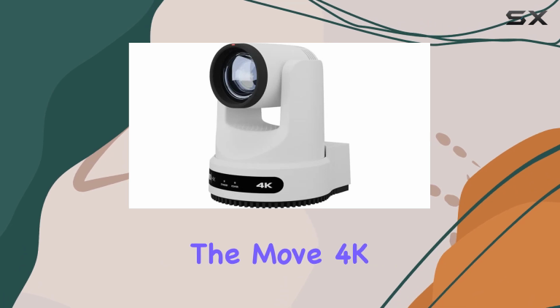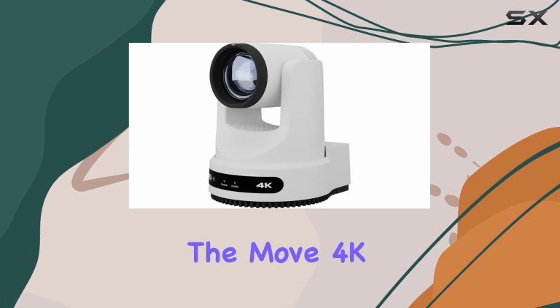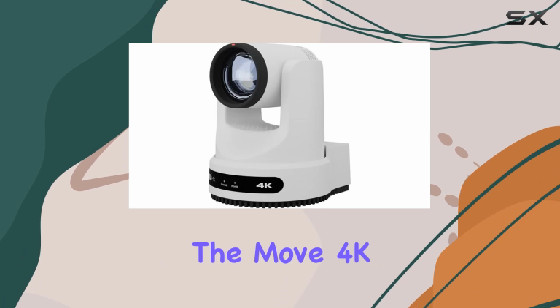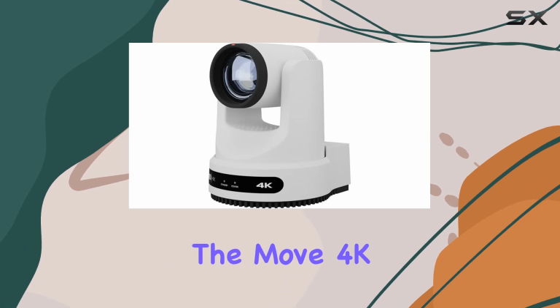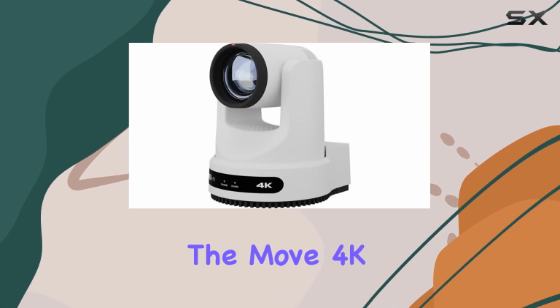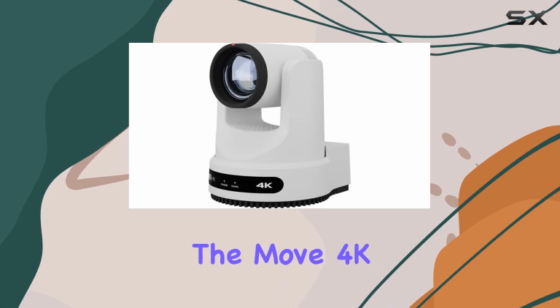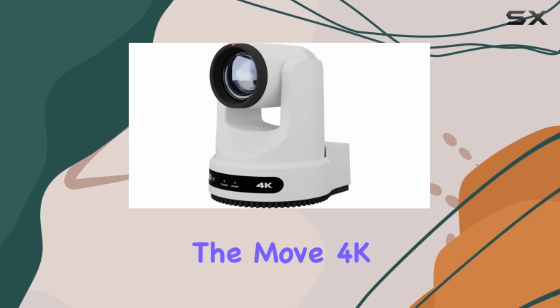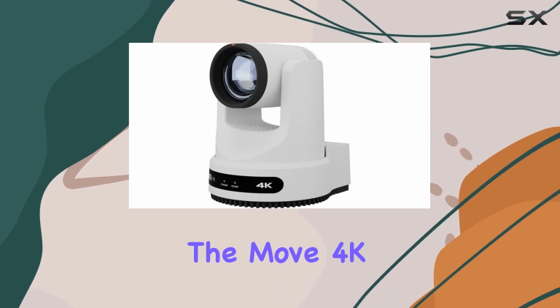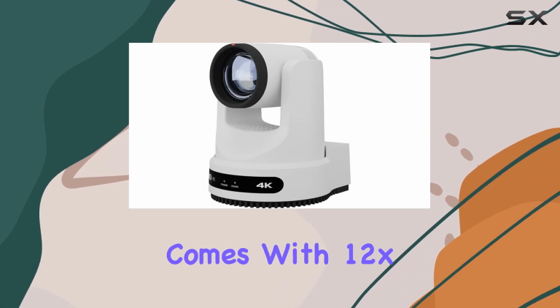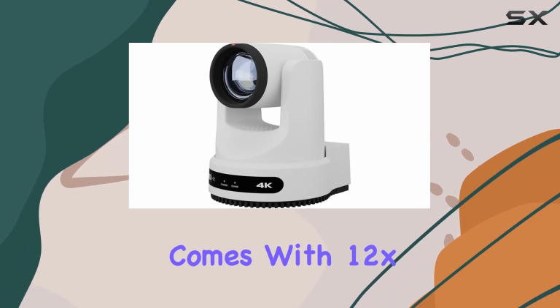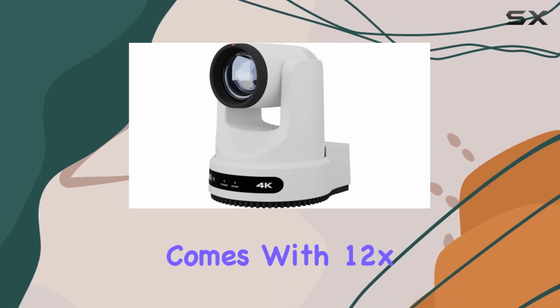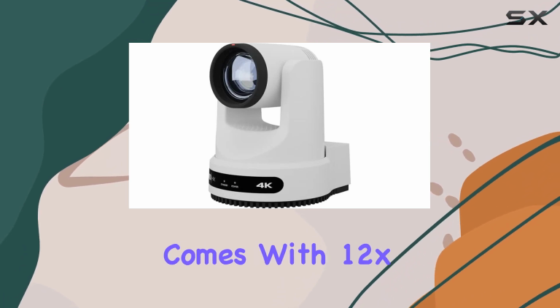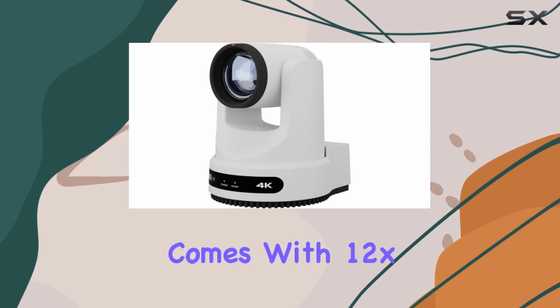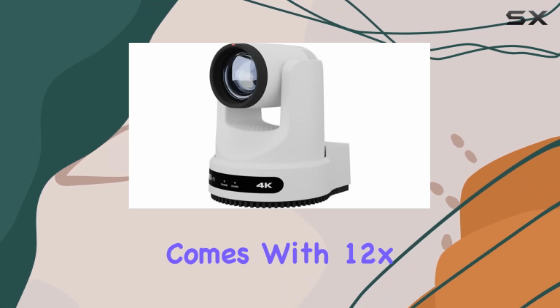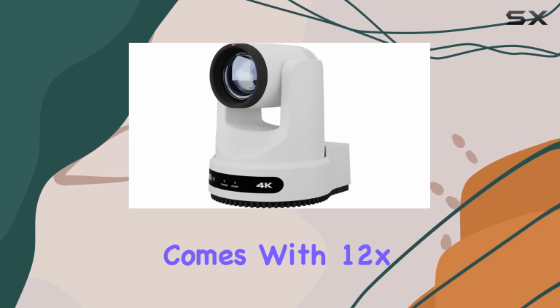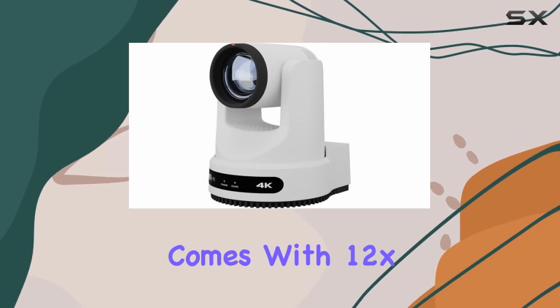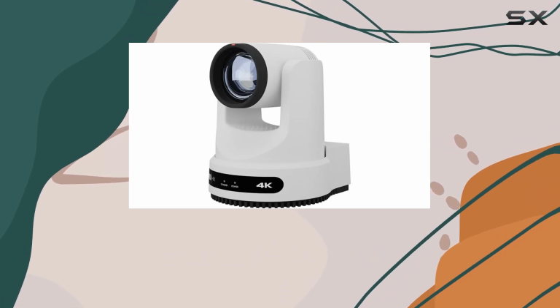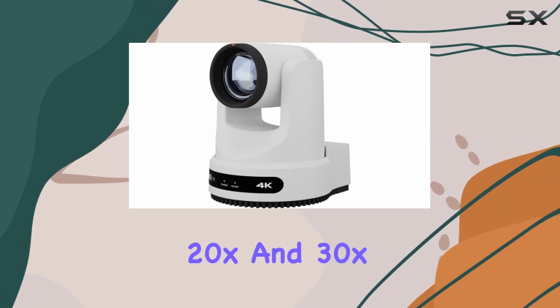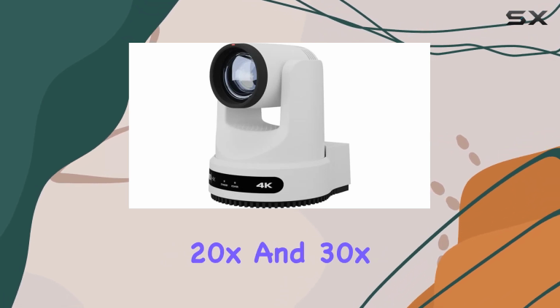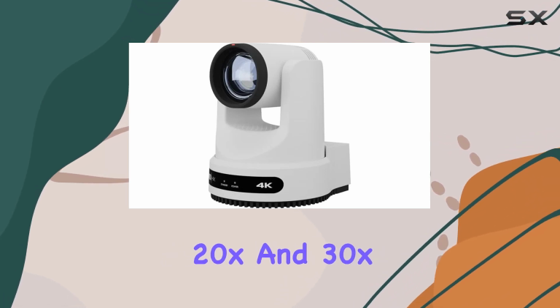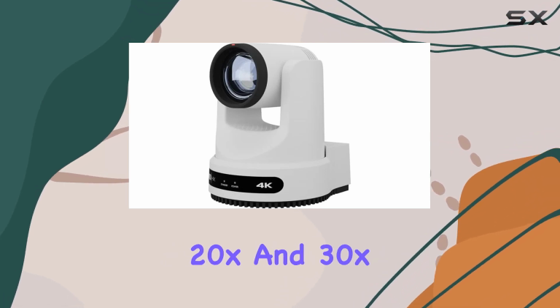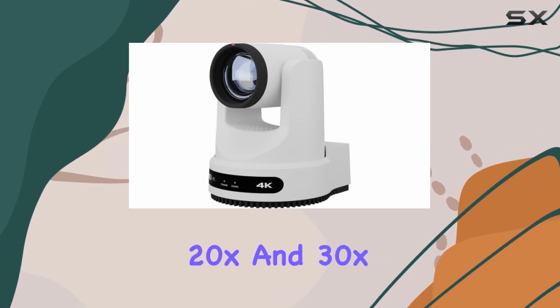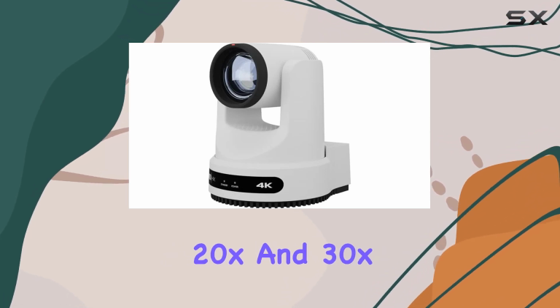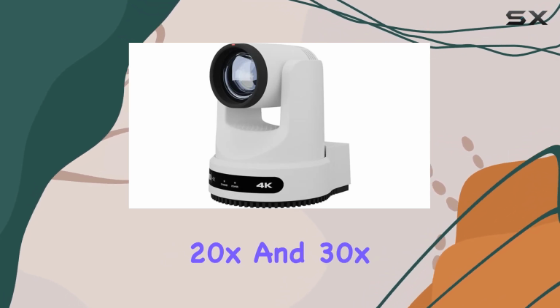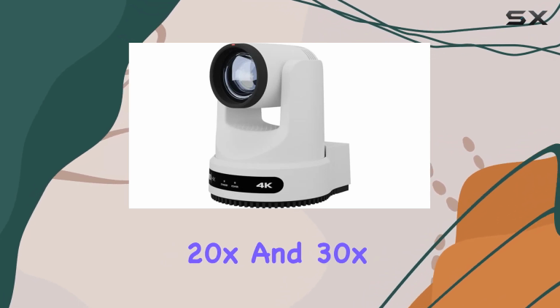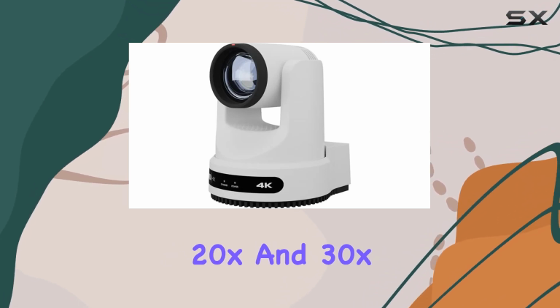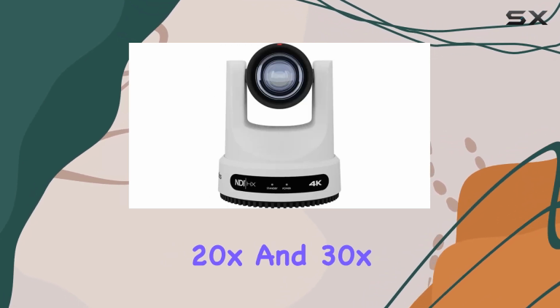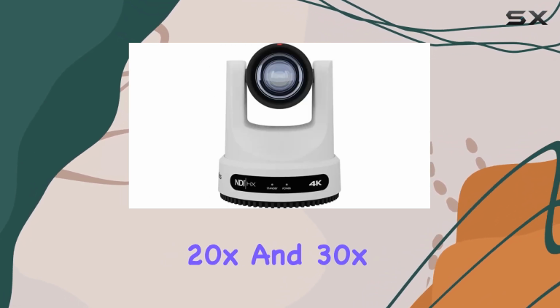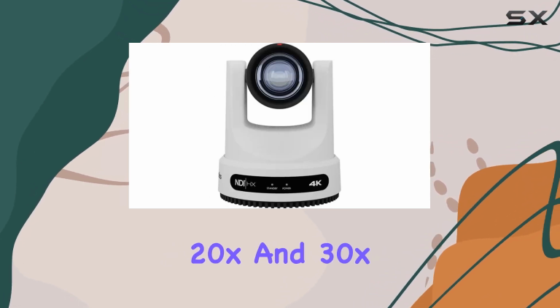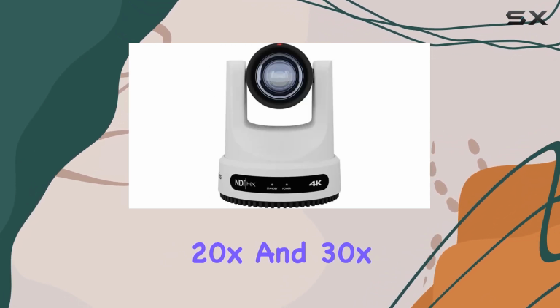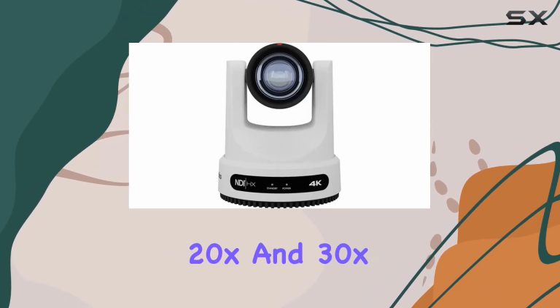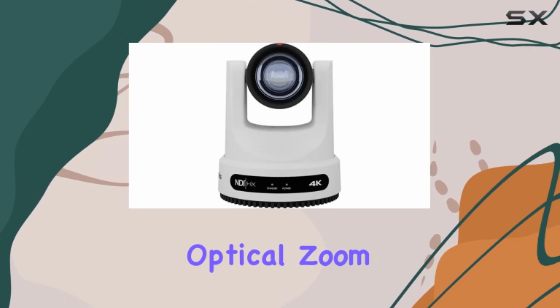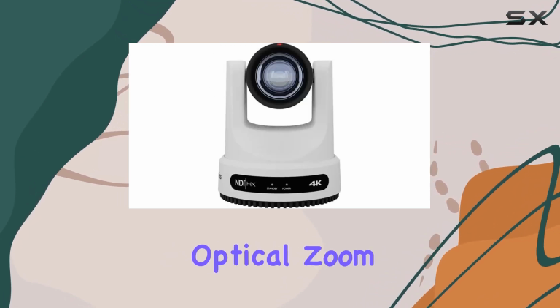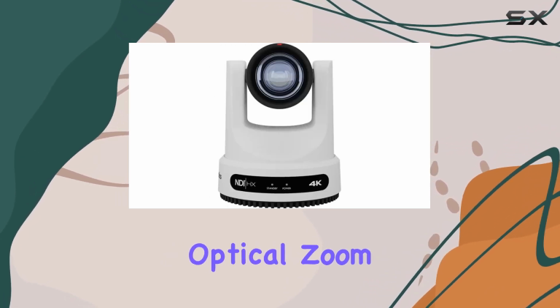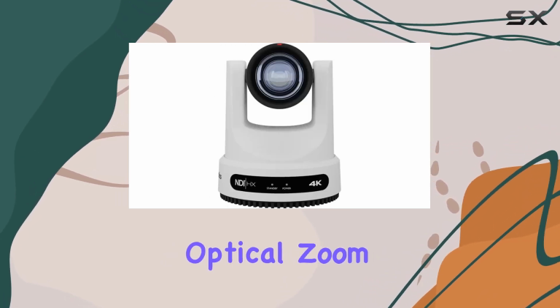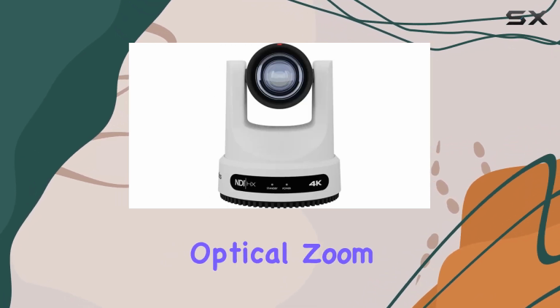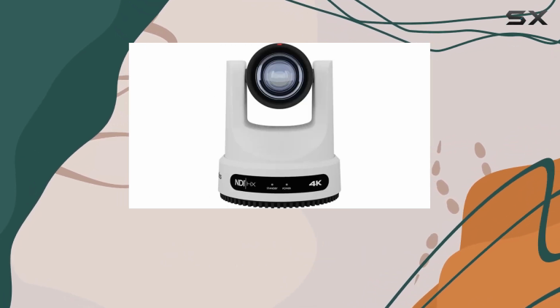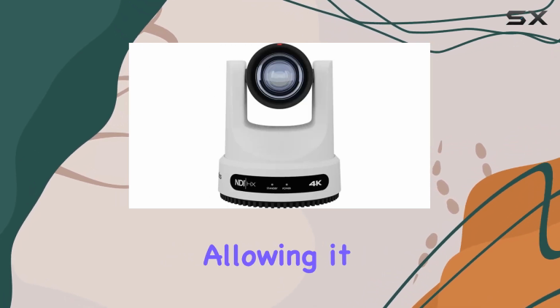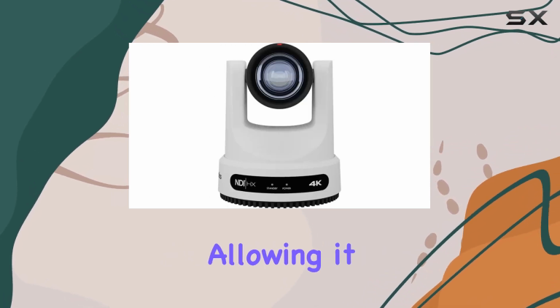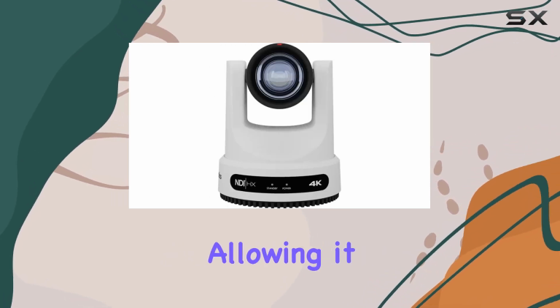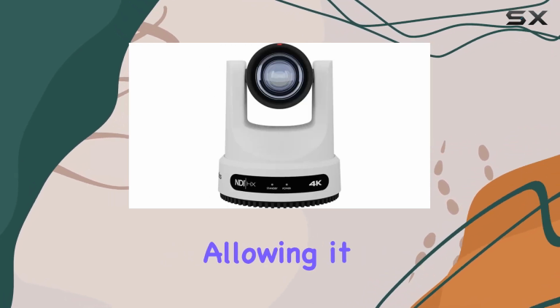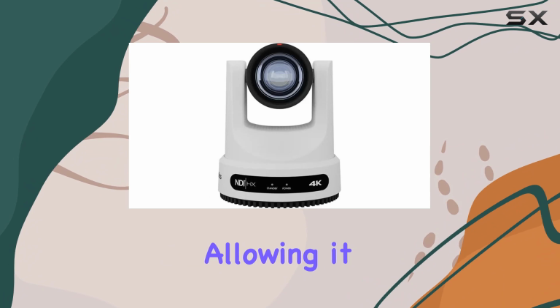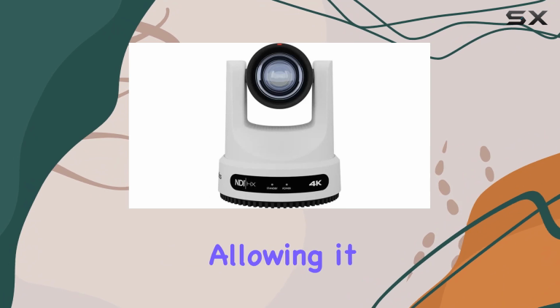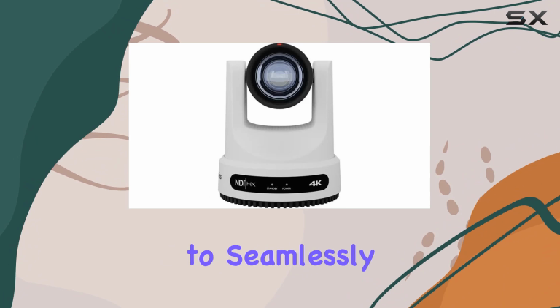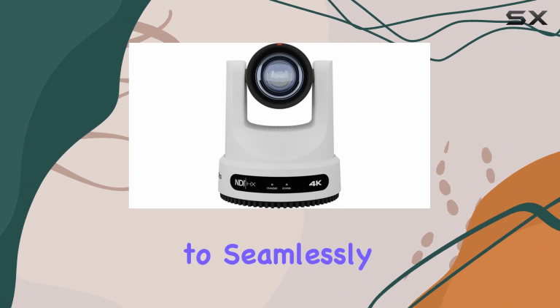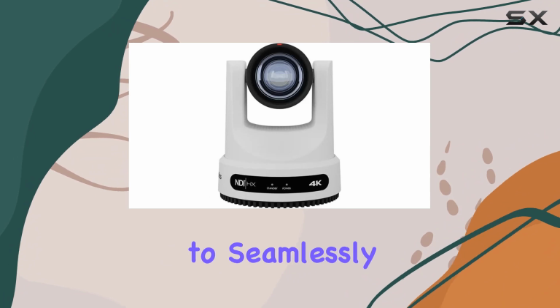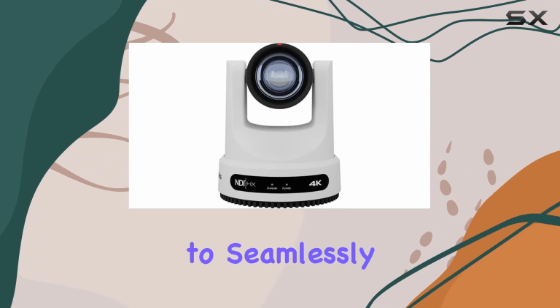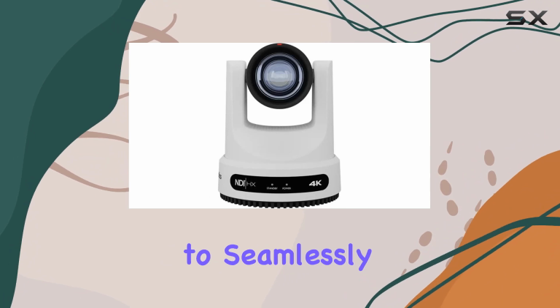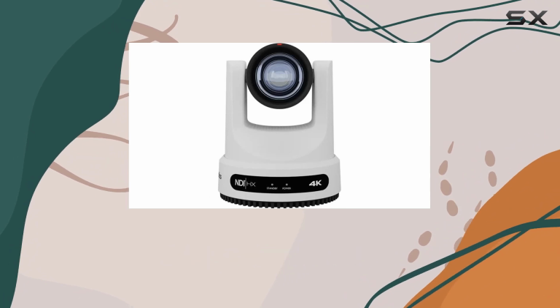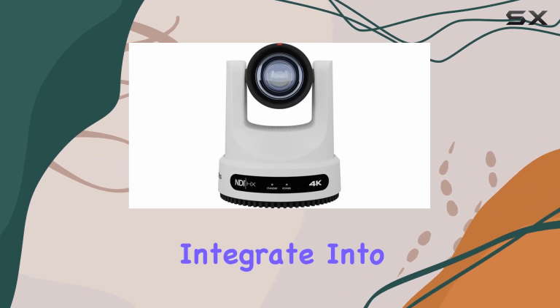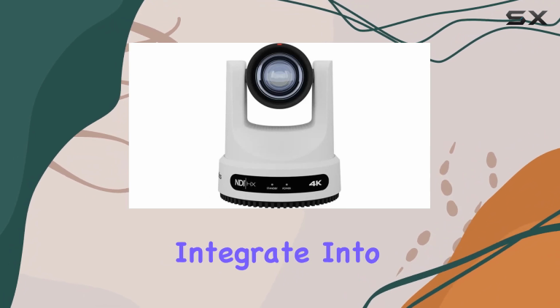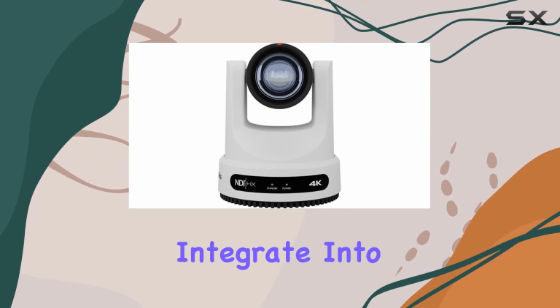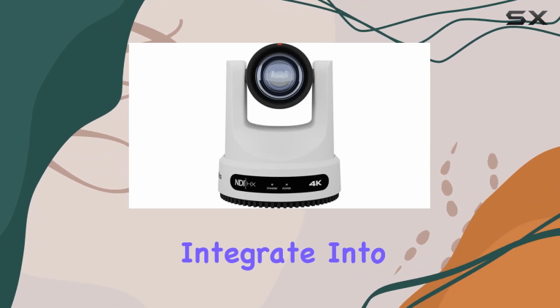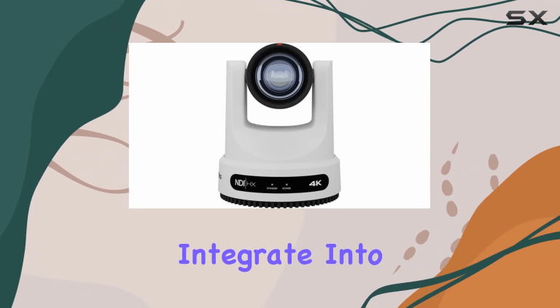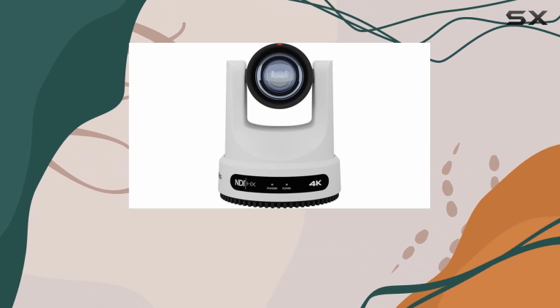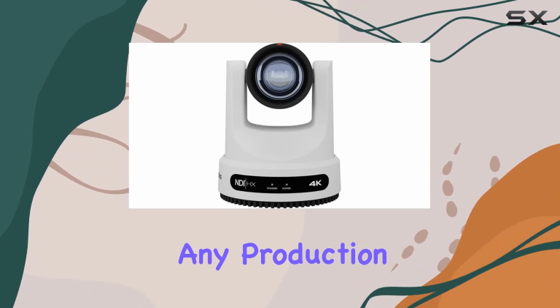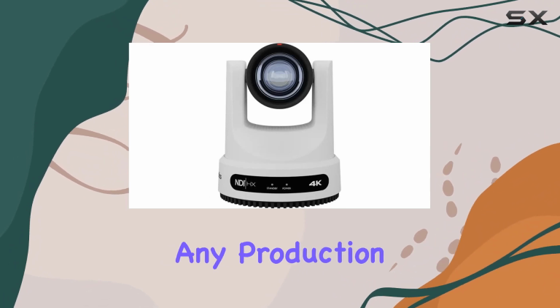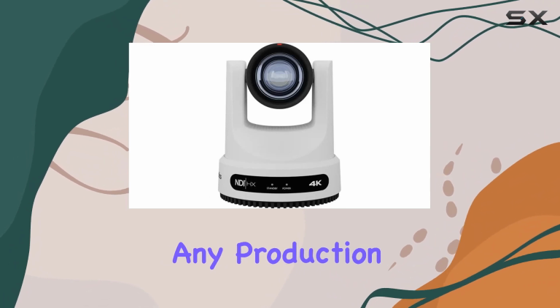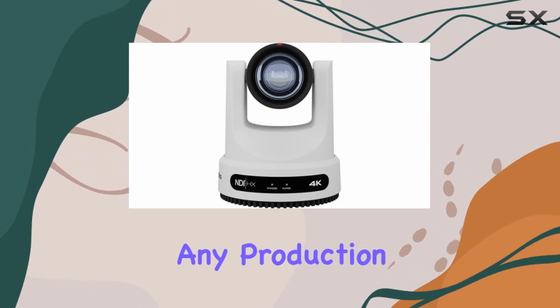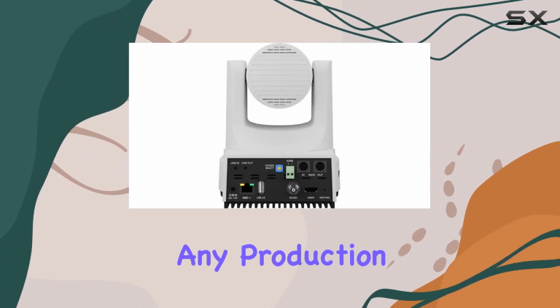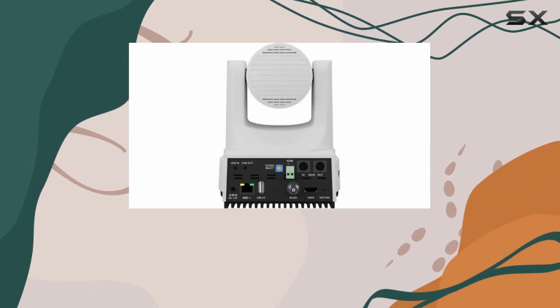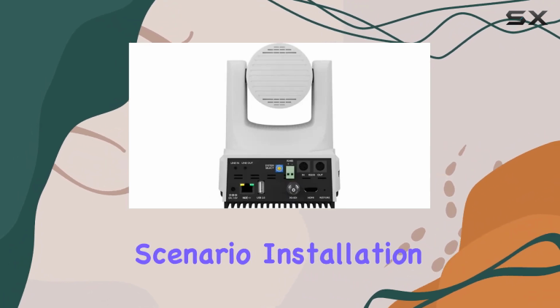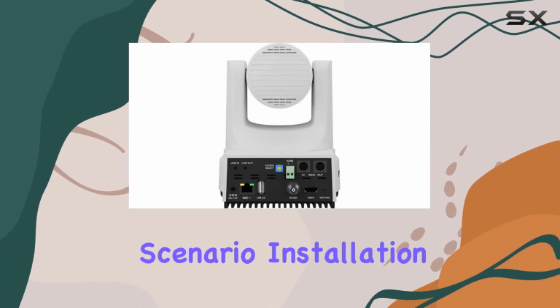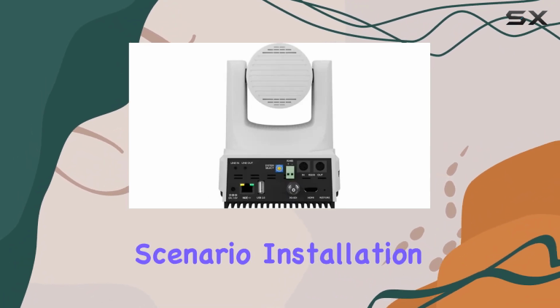The Move 4K comes with 12x, 20x, and 30x optical zoom, allowing it to seamlessly integrate into any production scenario.